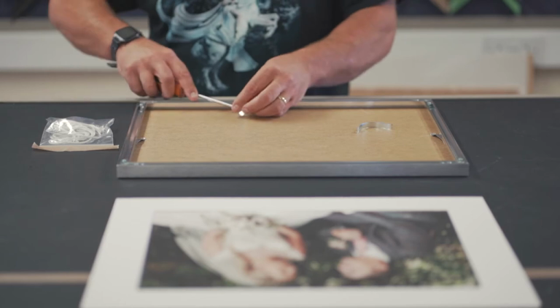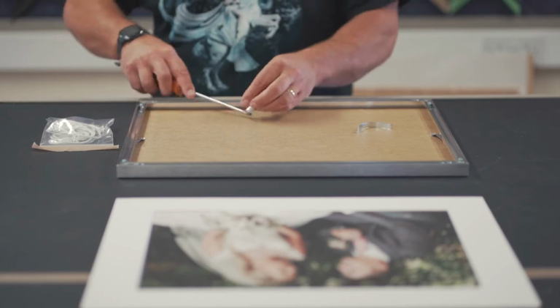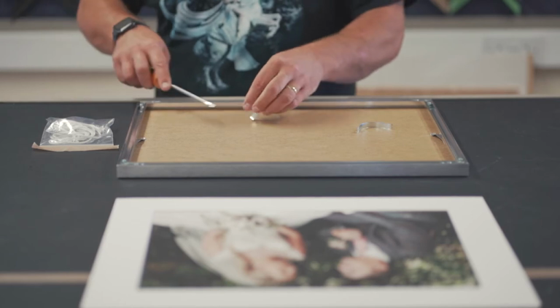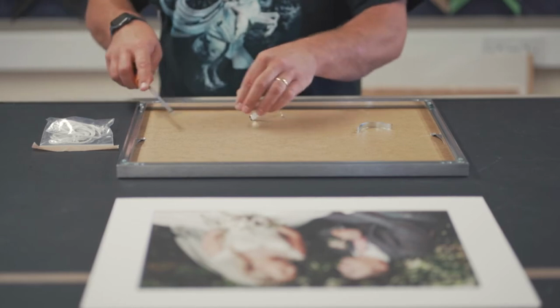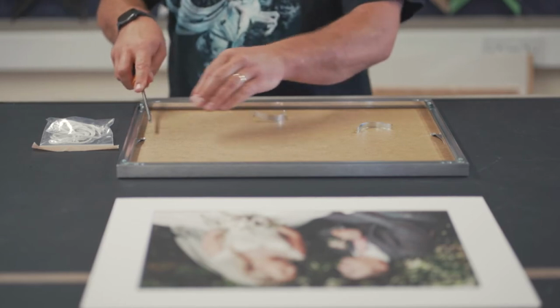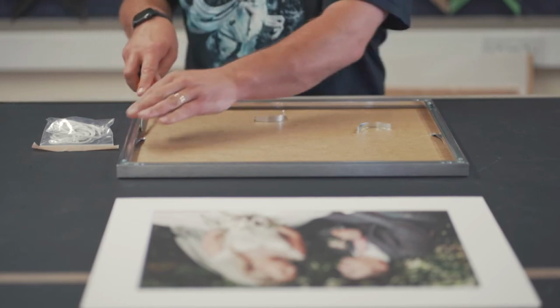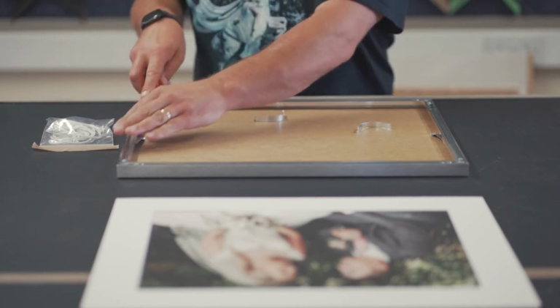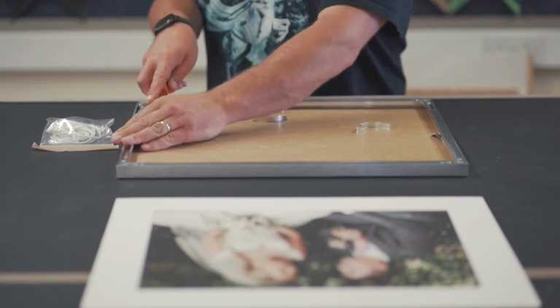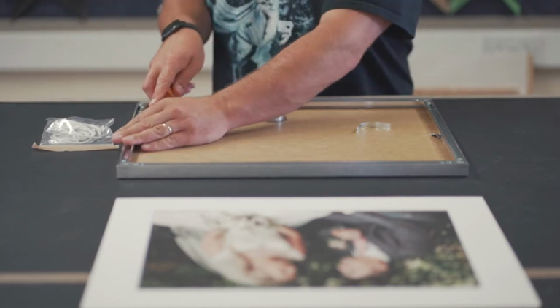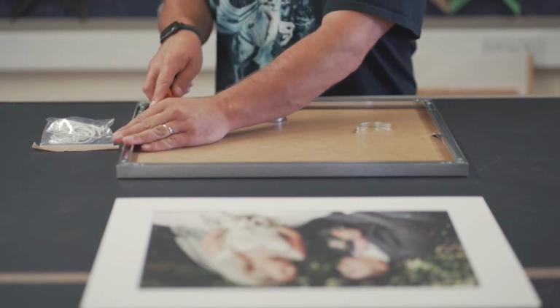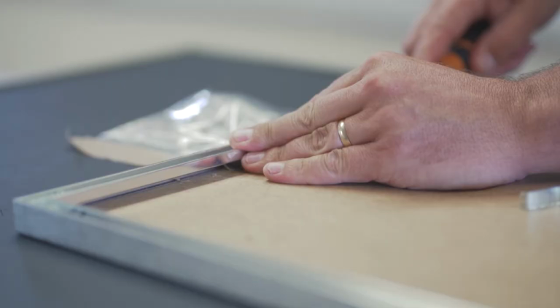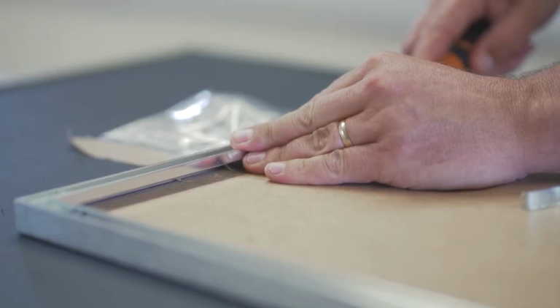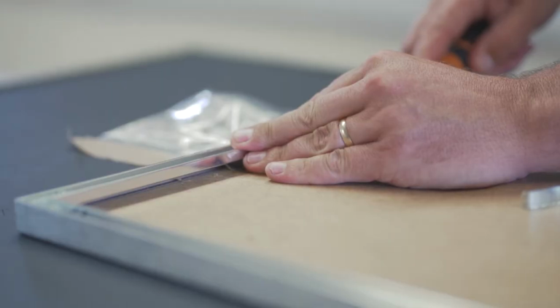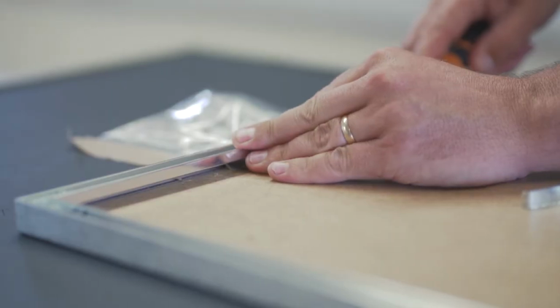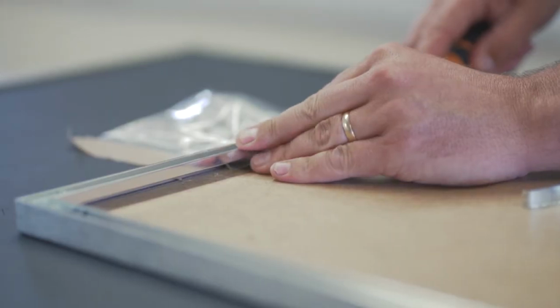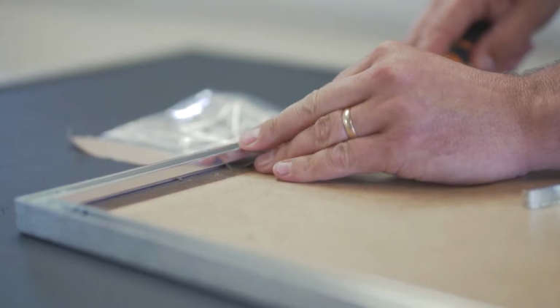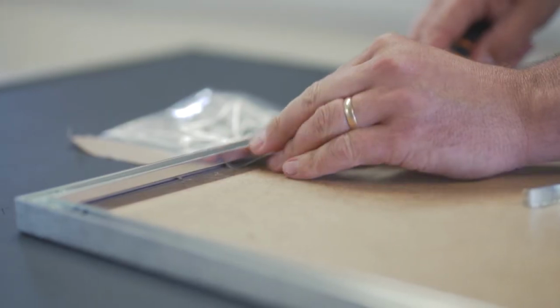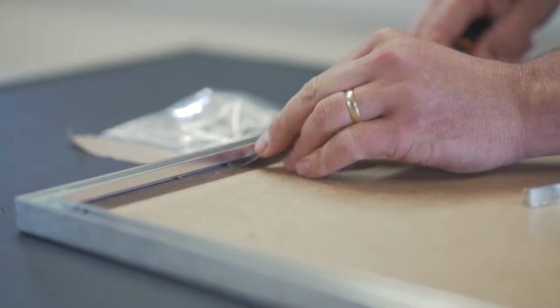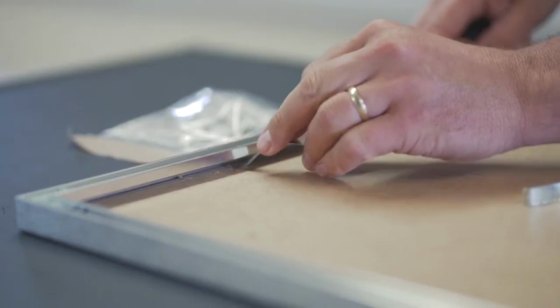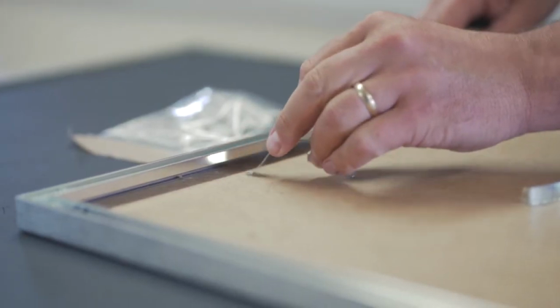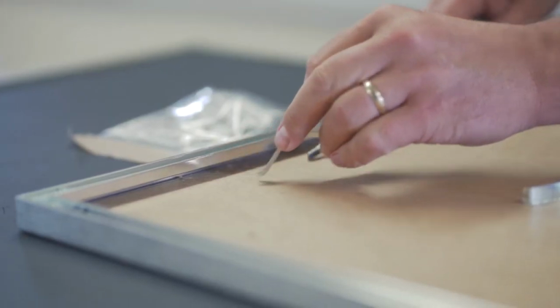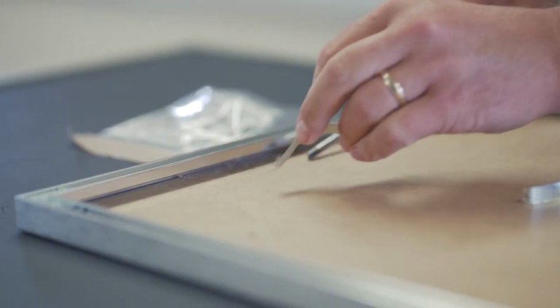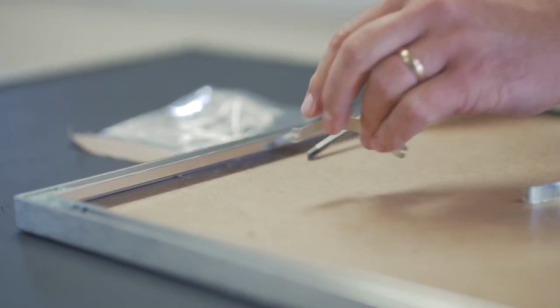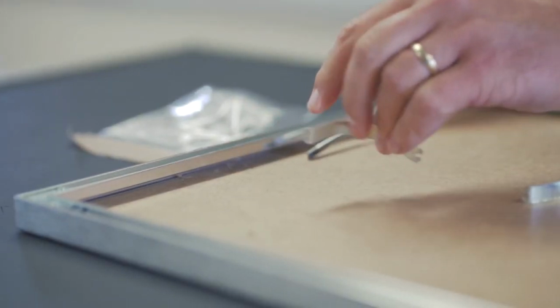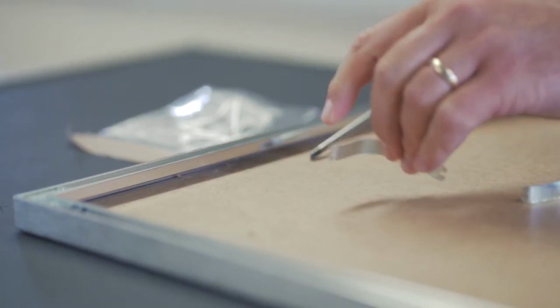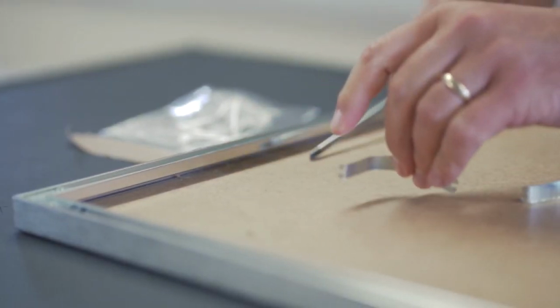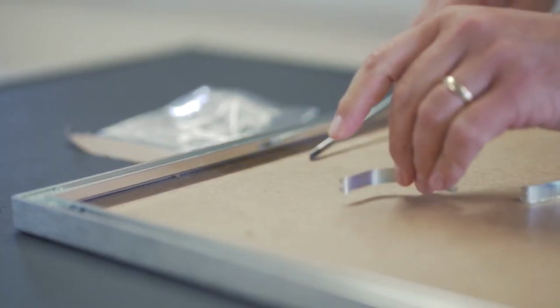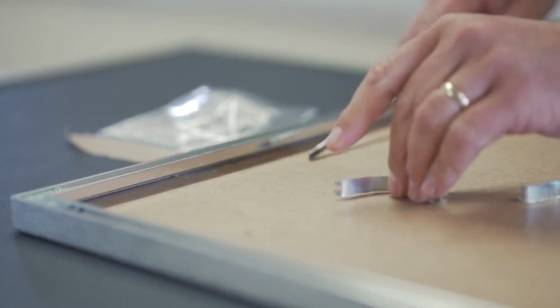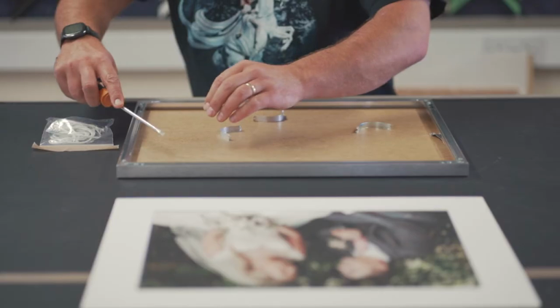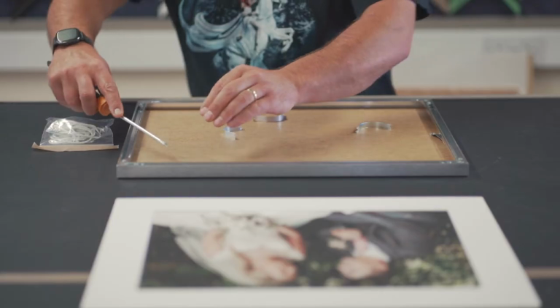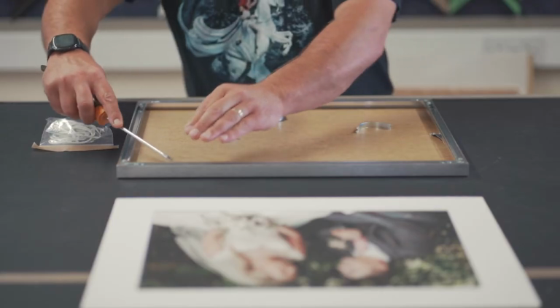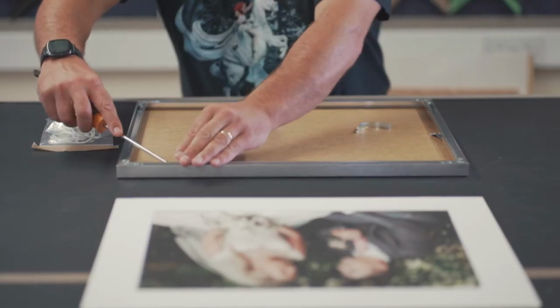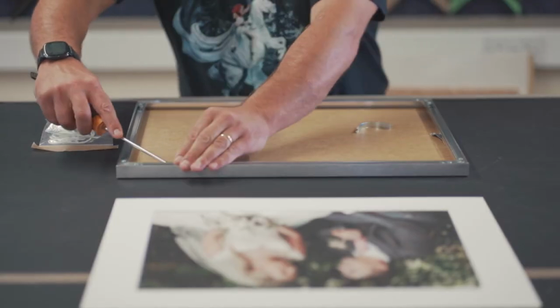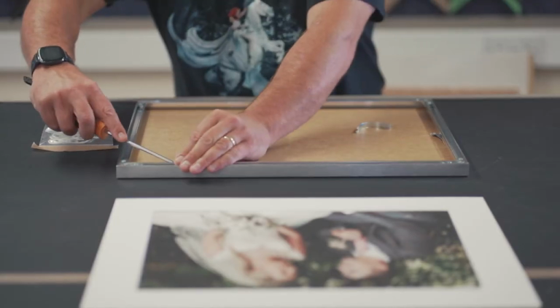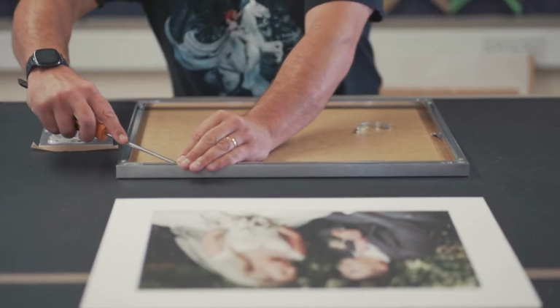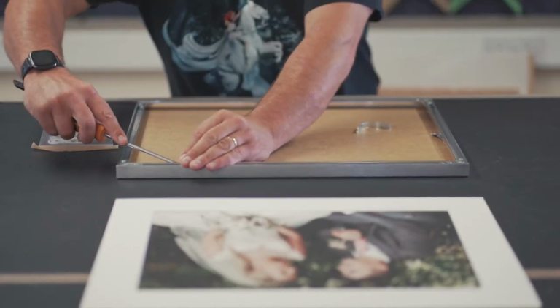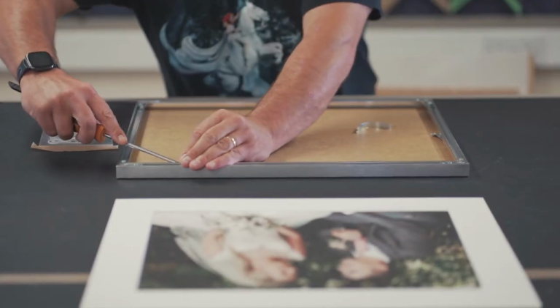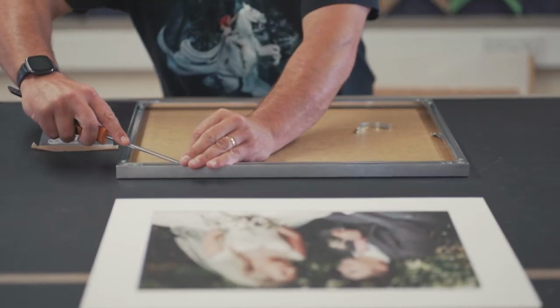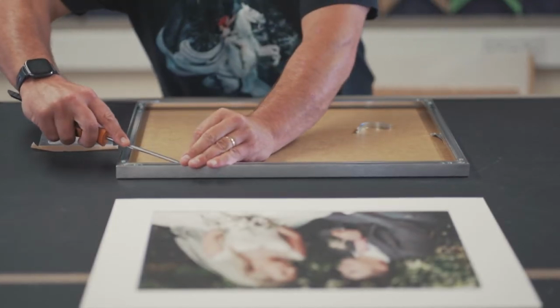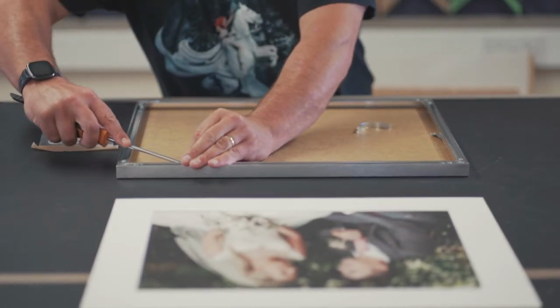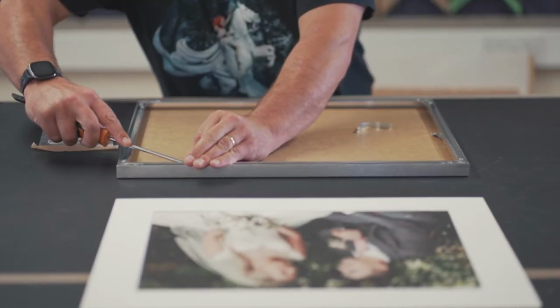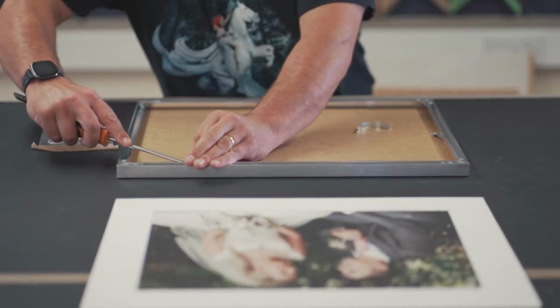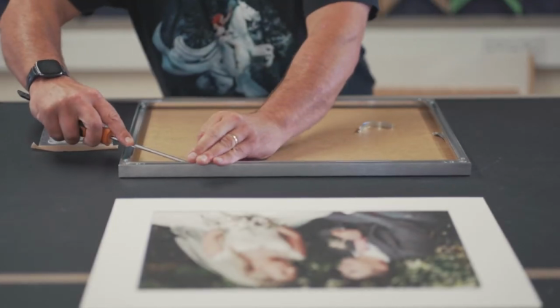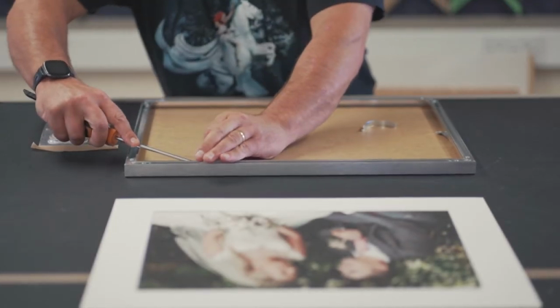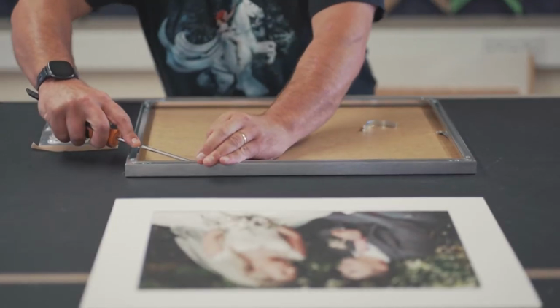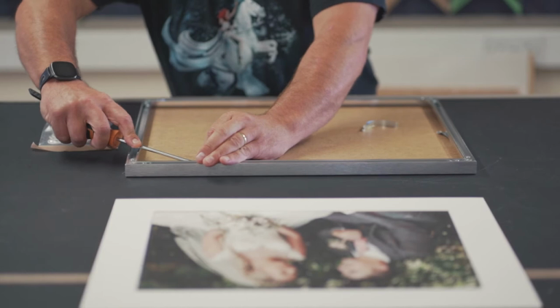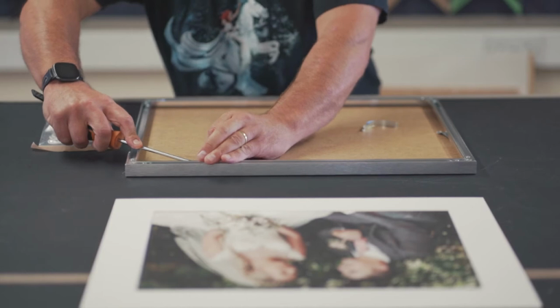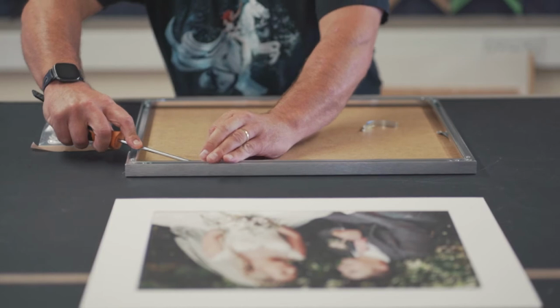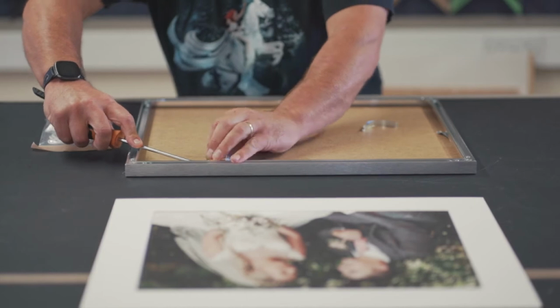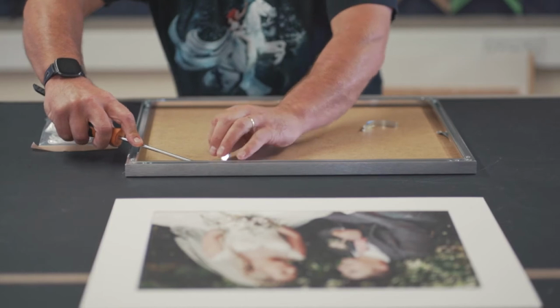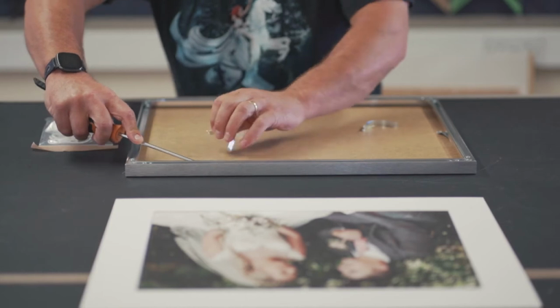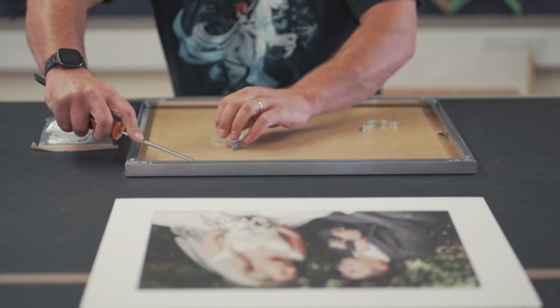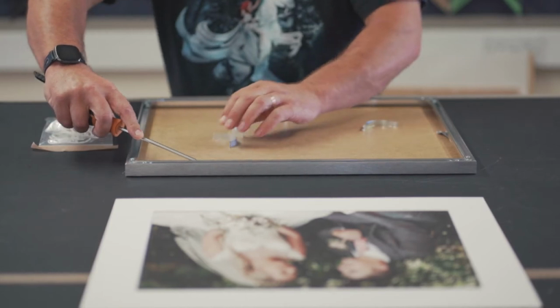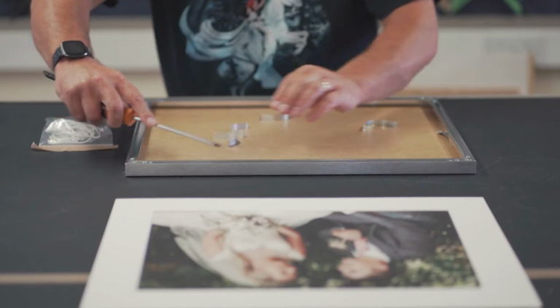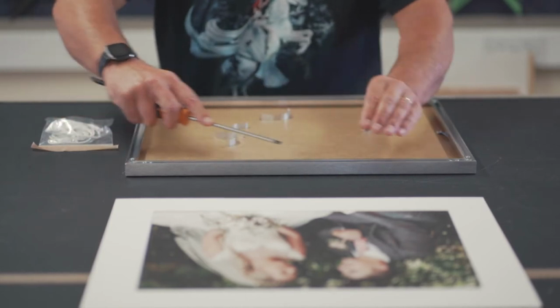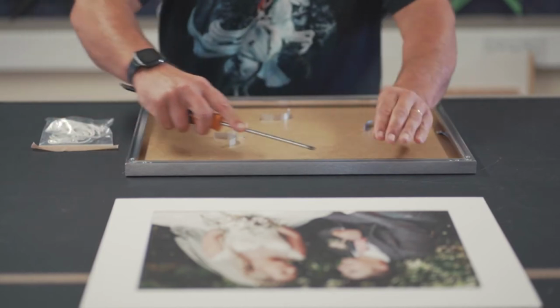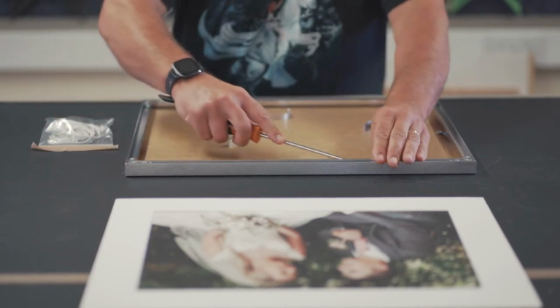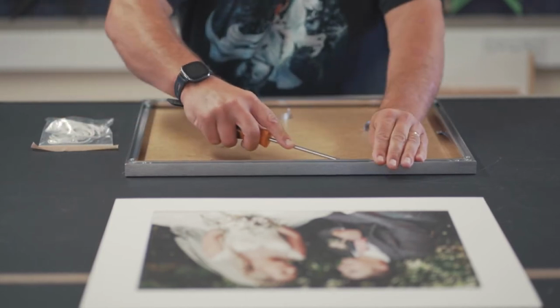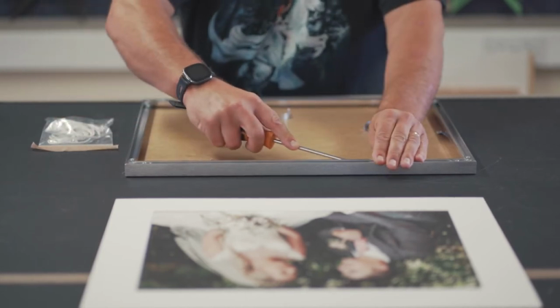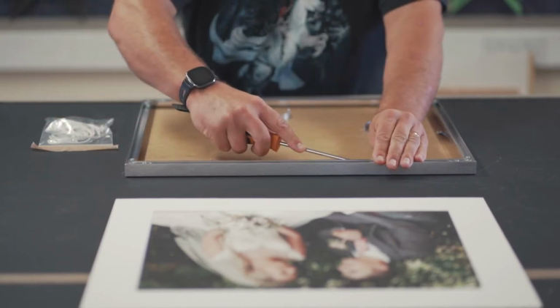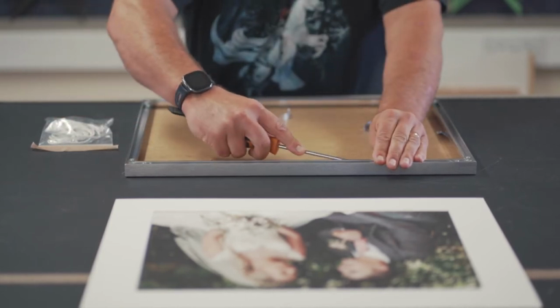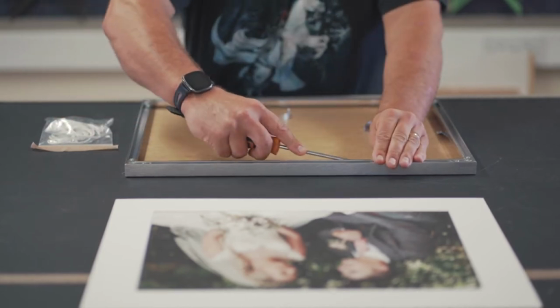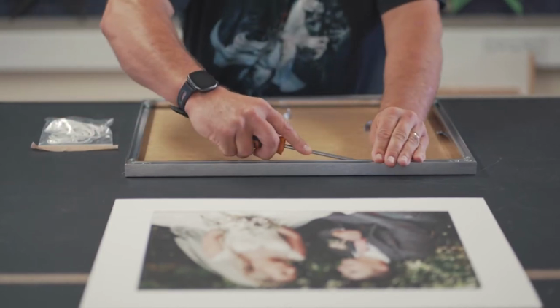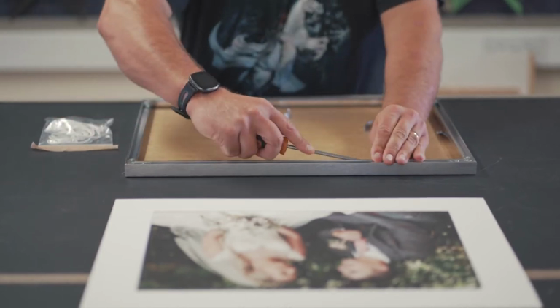Looking at the back of your frame, you will see a number of silver spring clips that should be partially fitted in the recess between the MDF board and the frame.